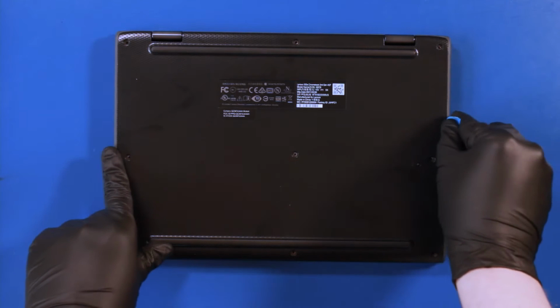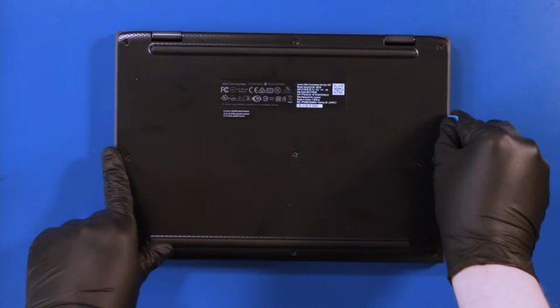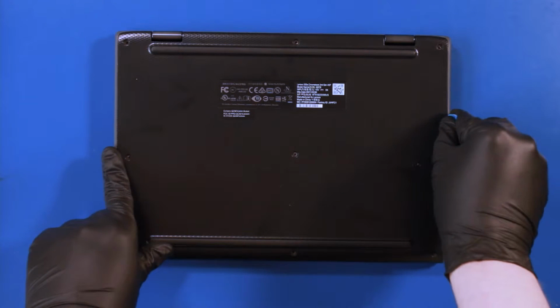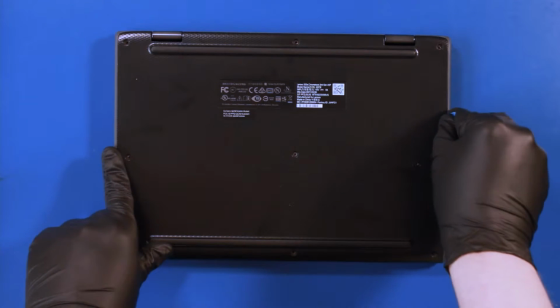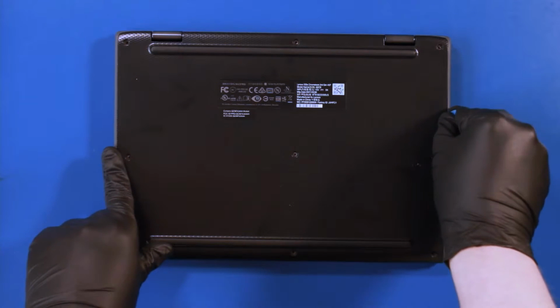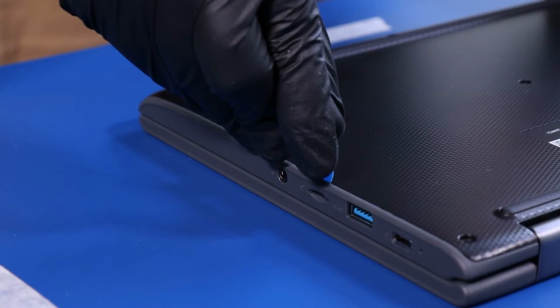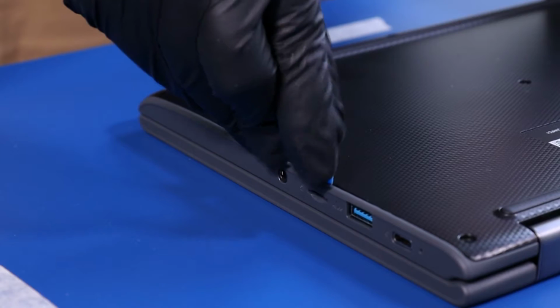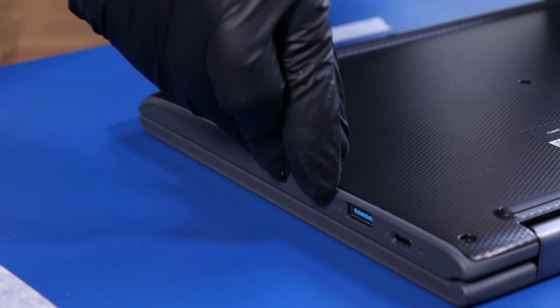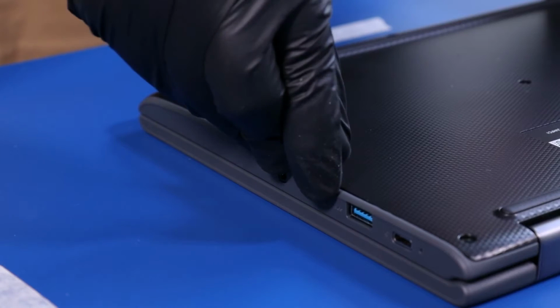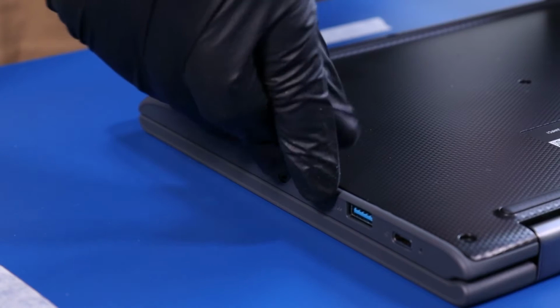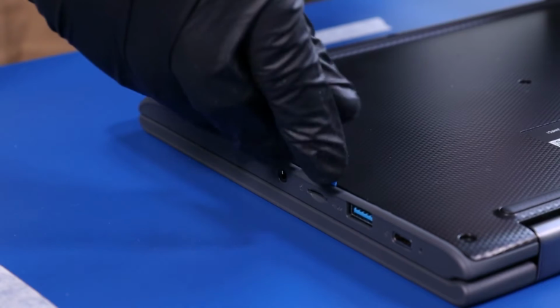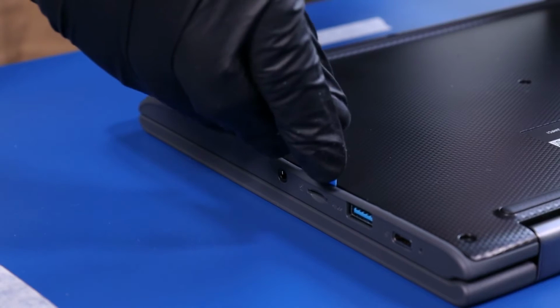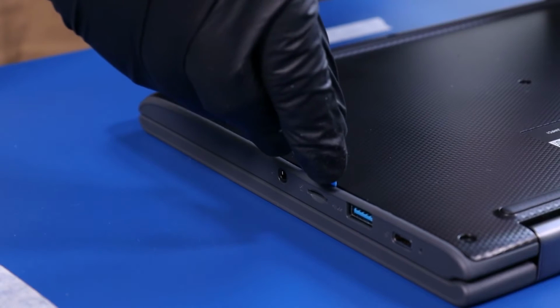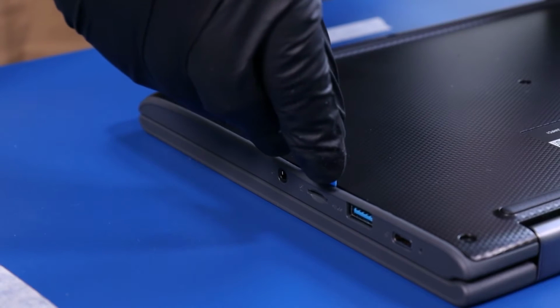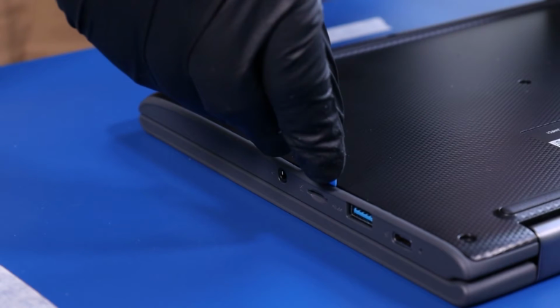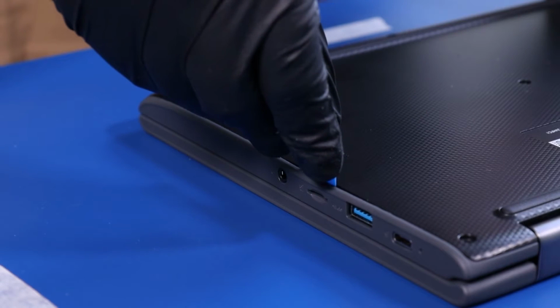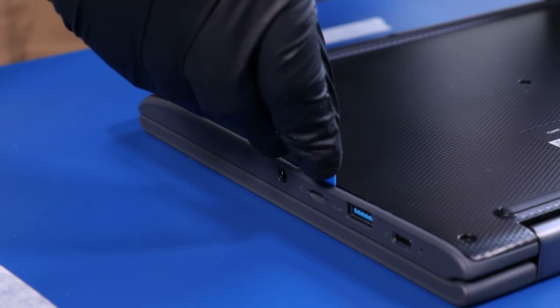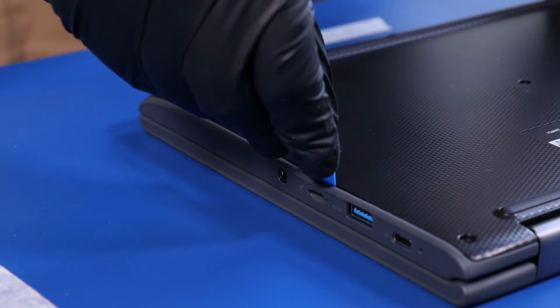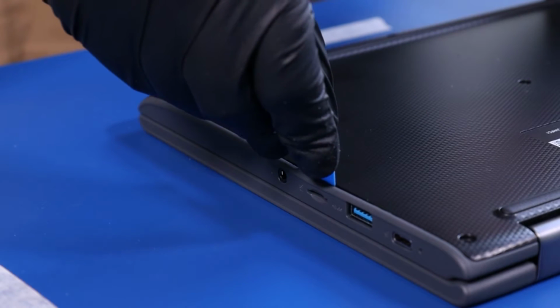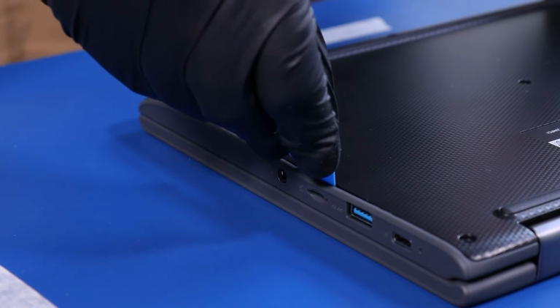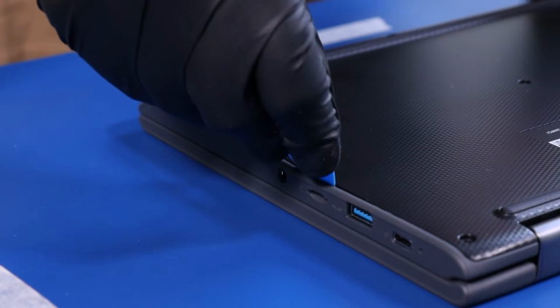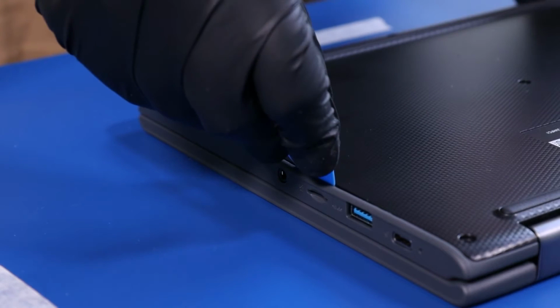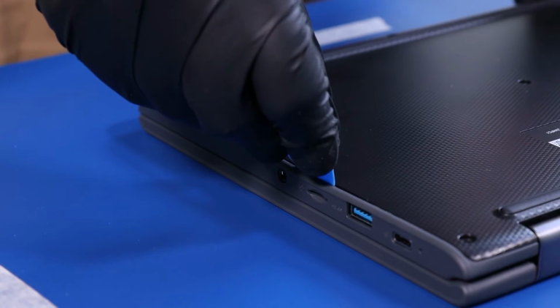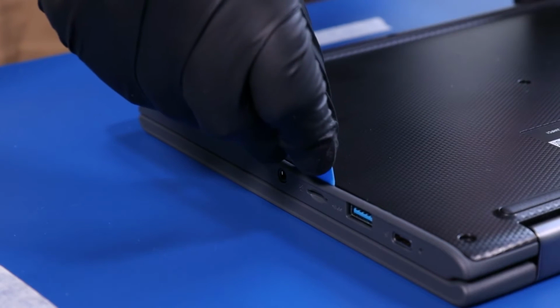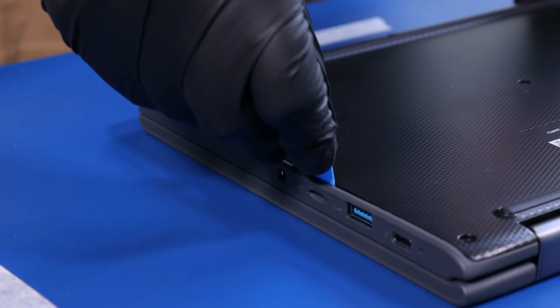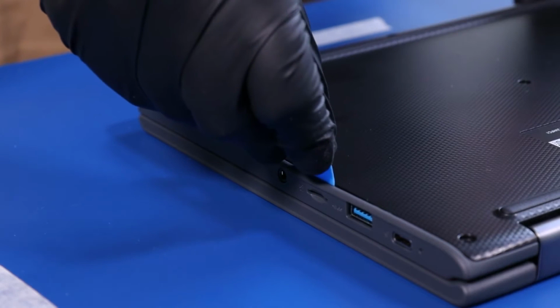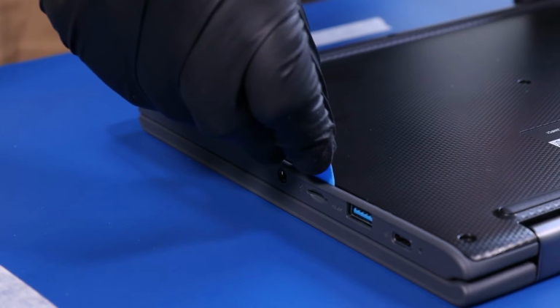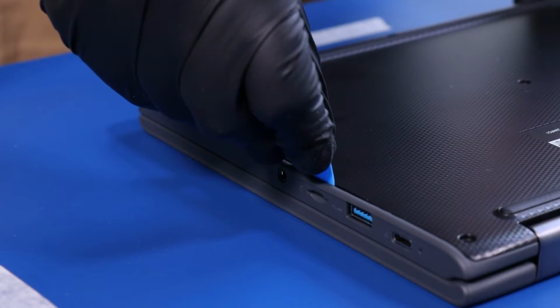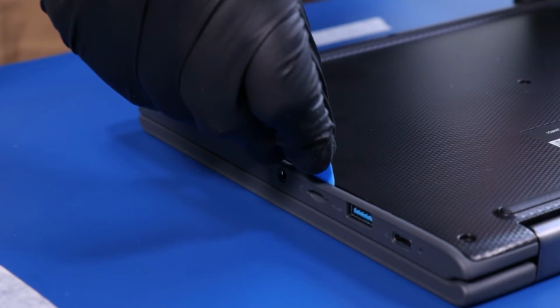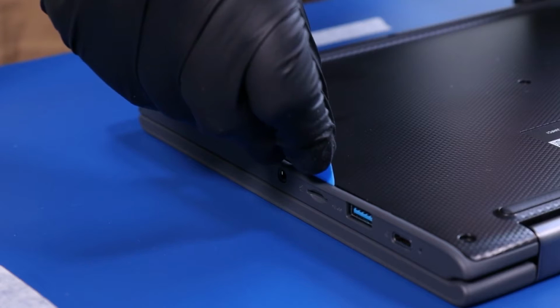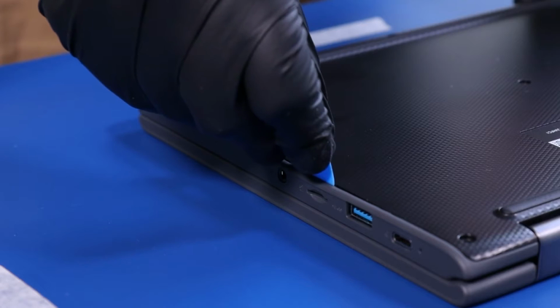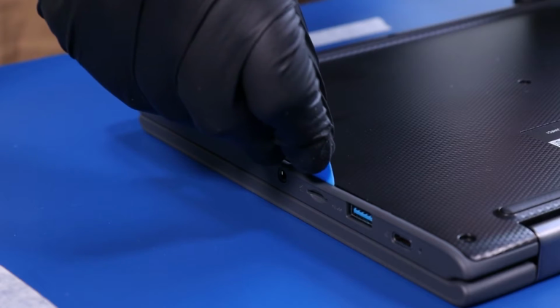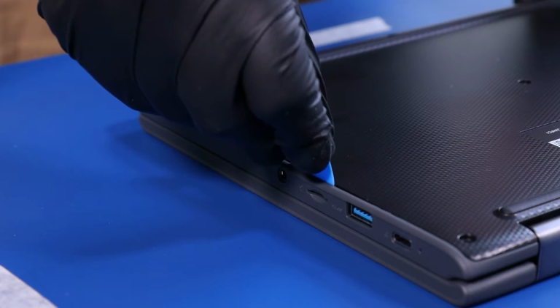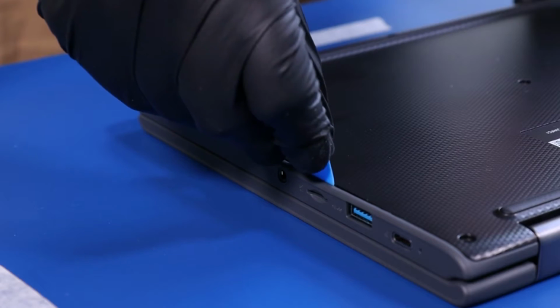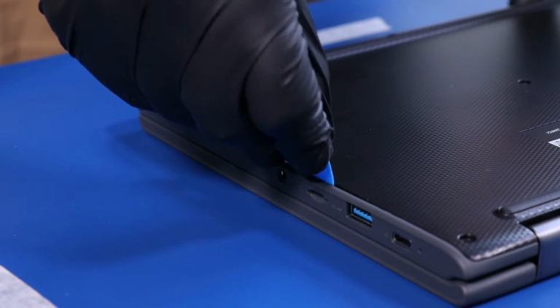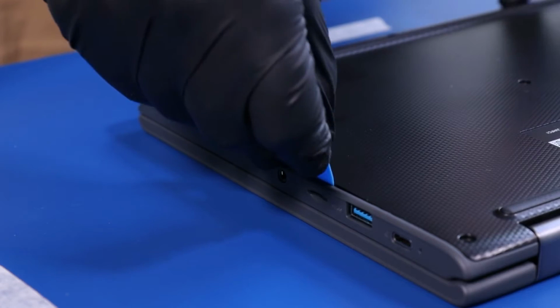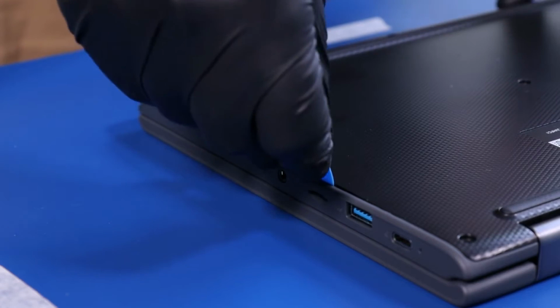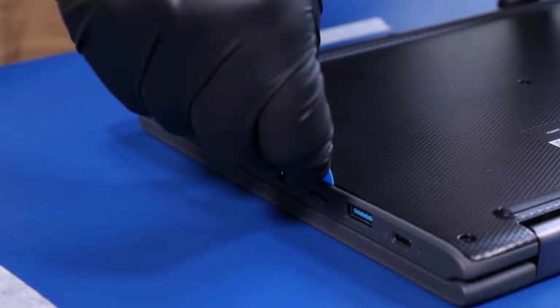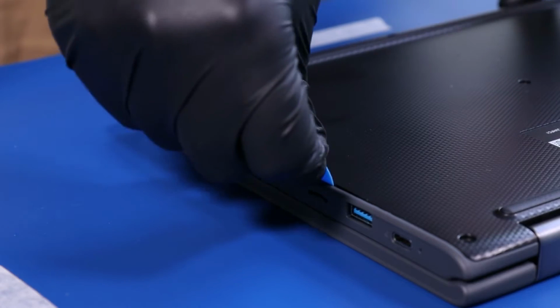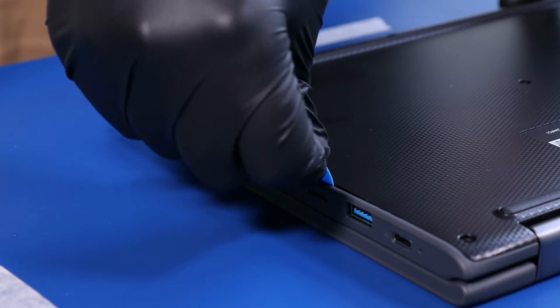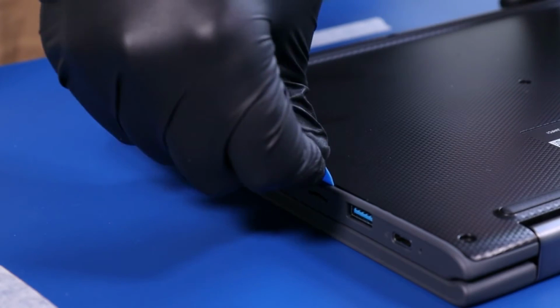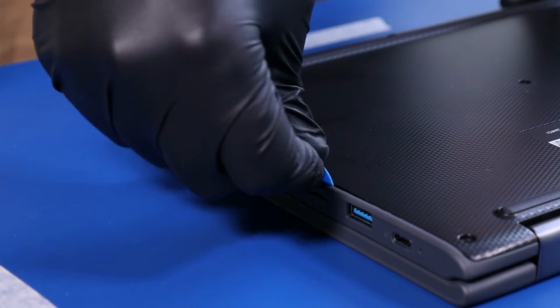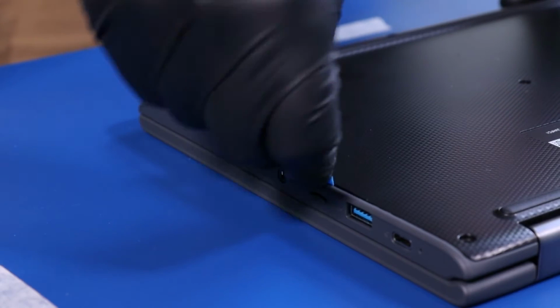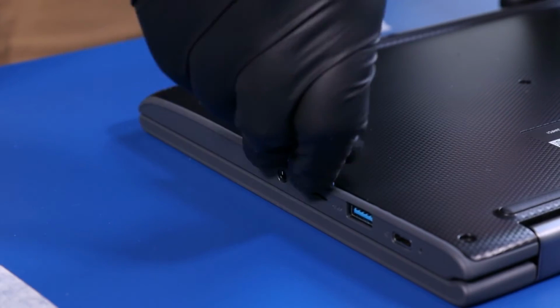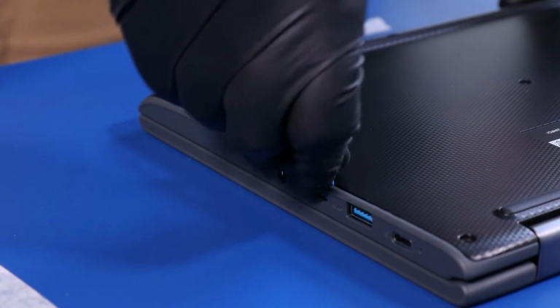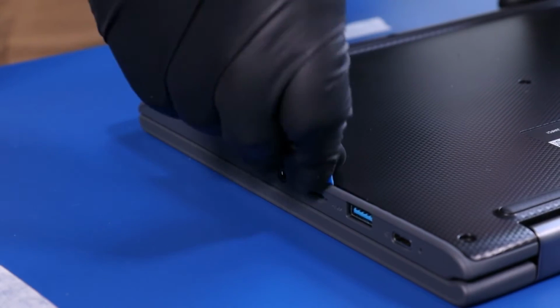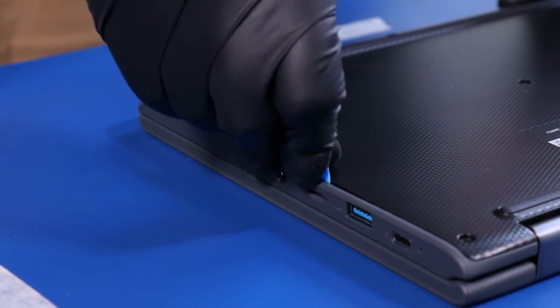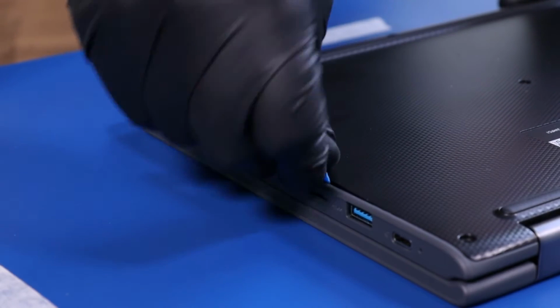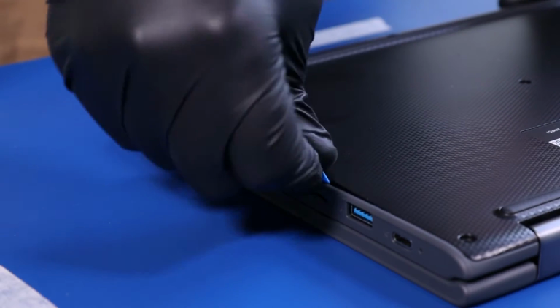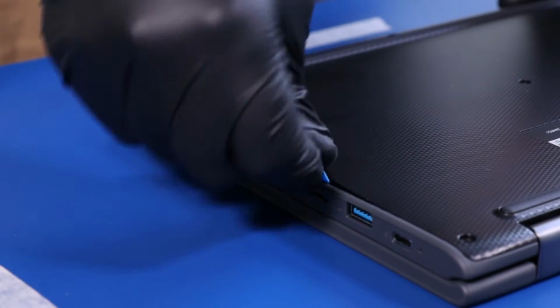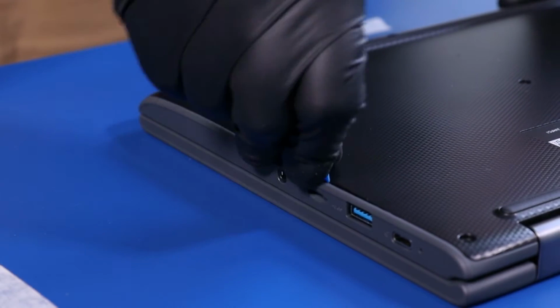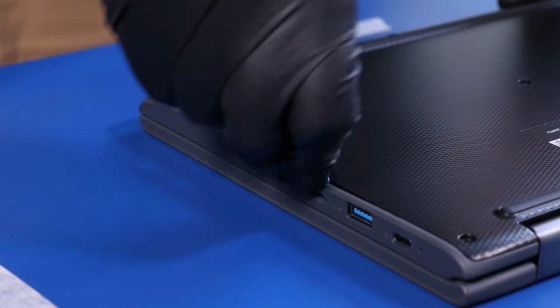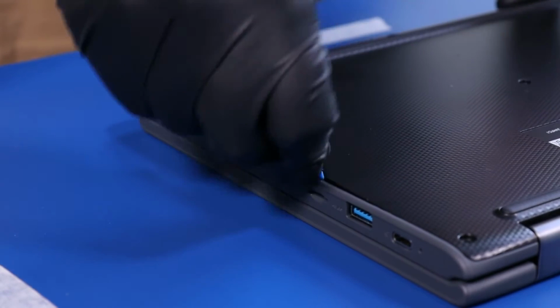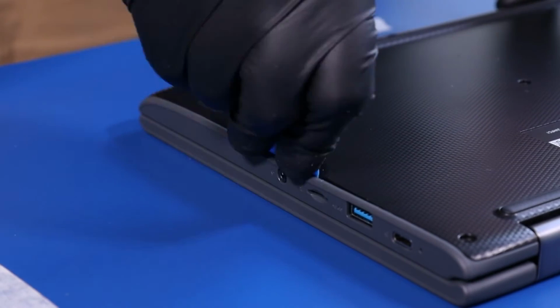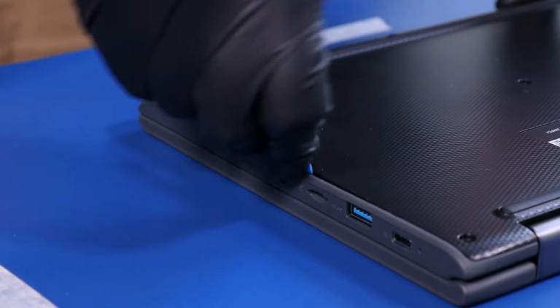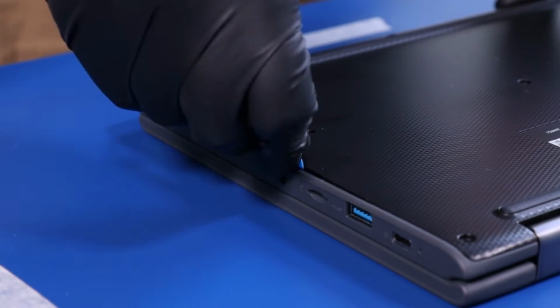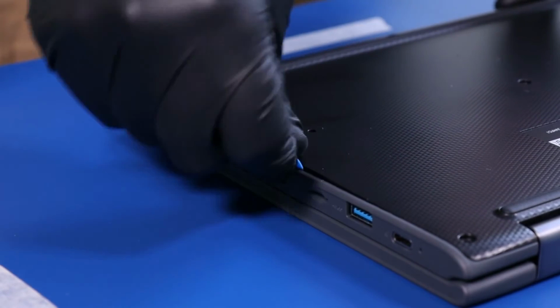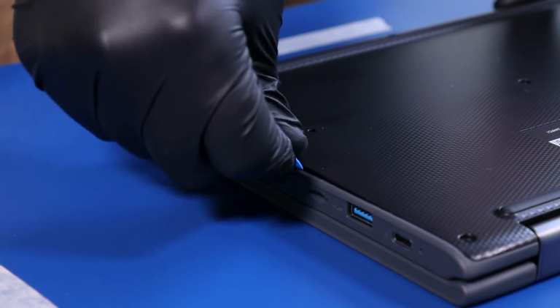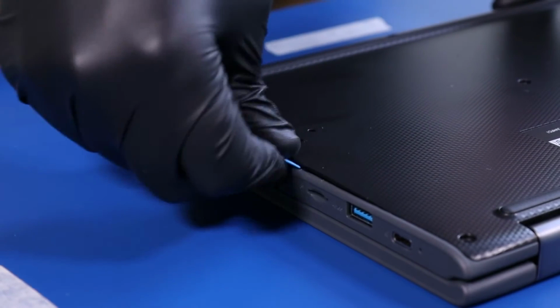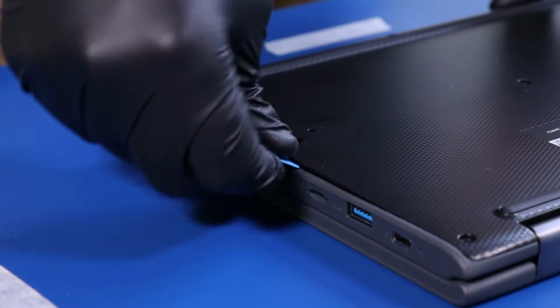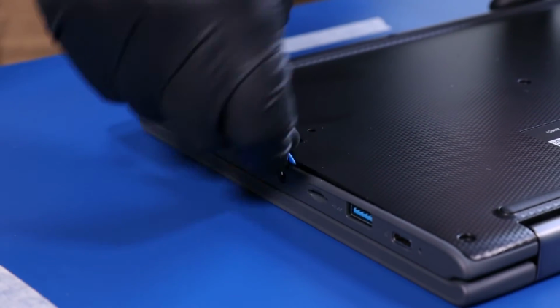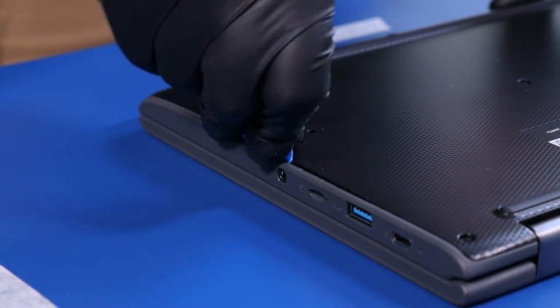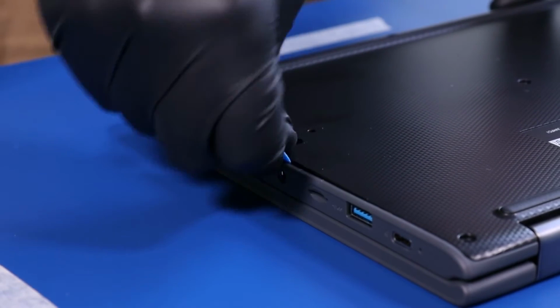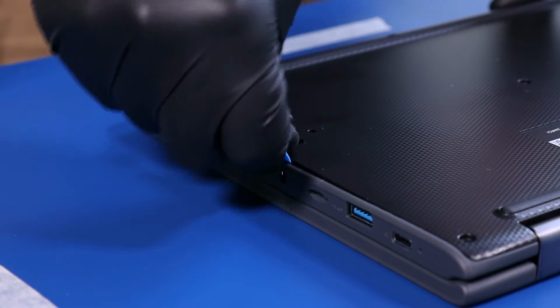Gently insert the opener pick and slide along the edges to pop the bottom cover free.